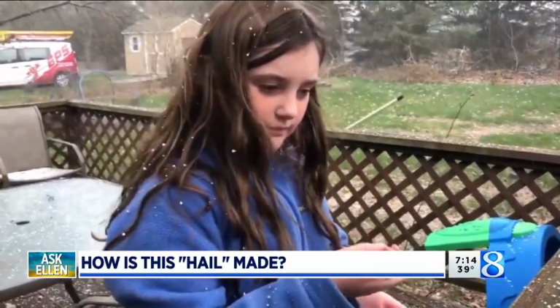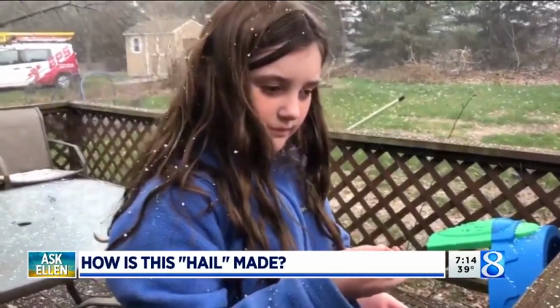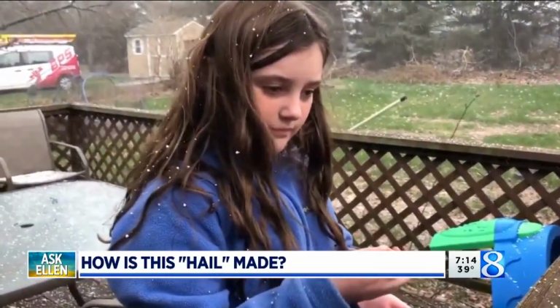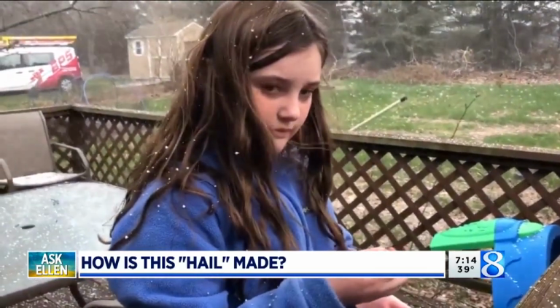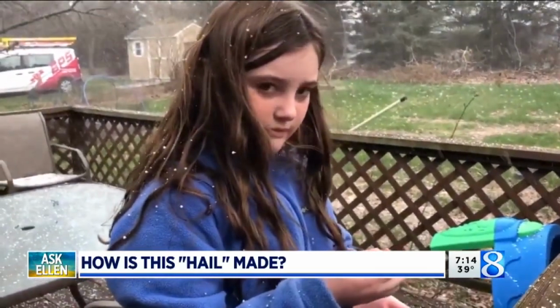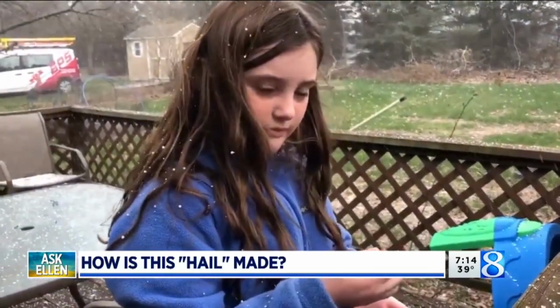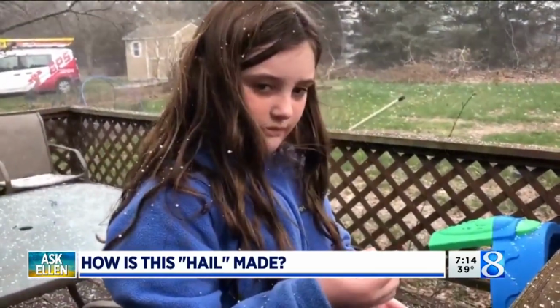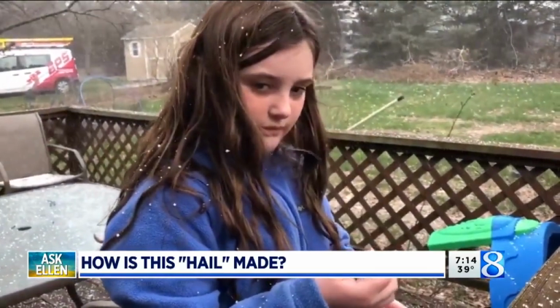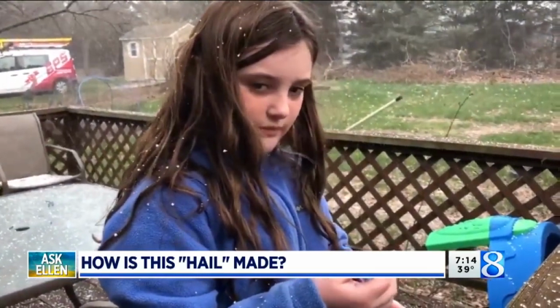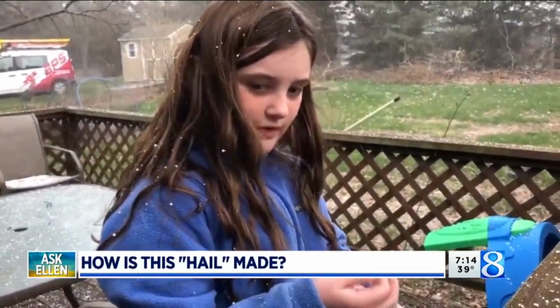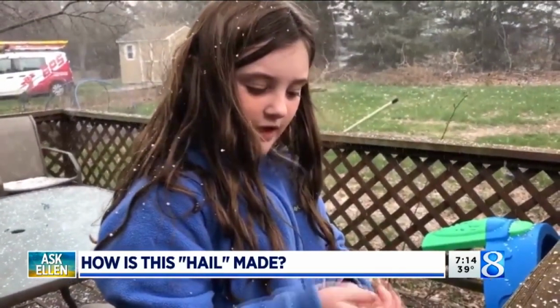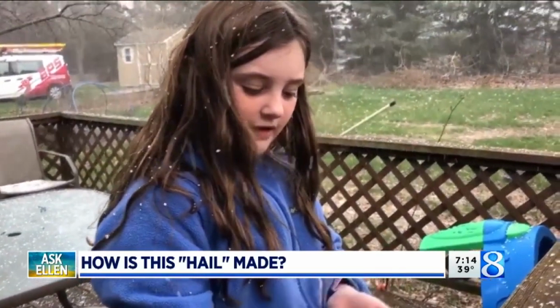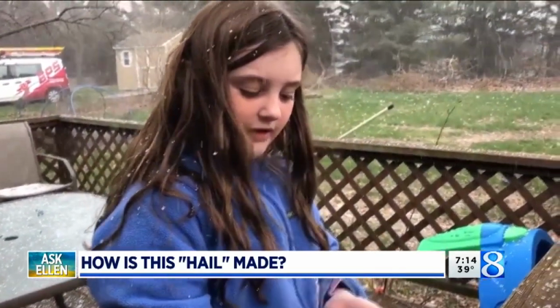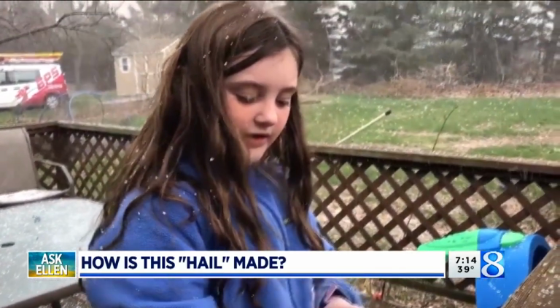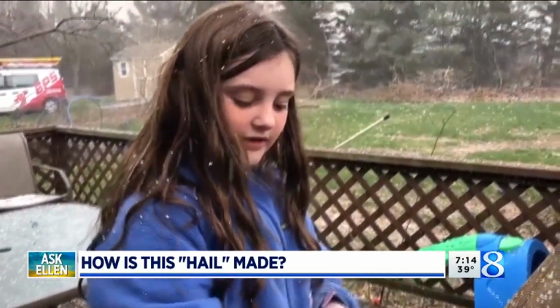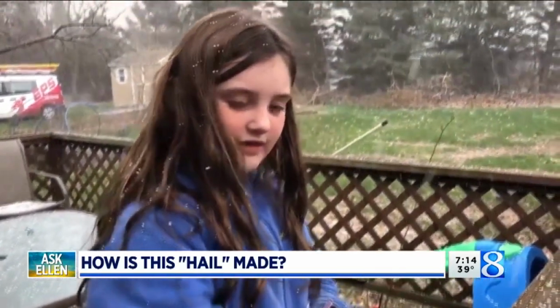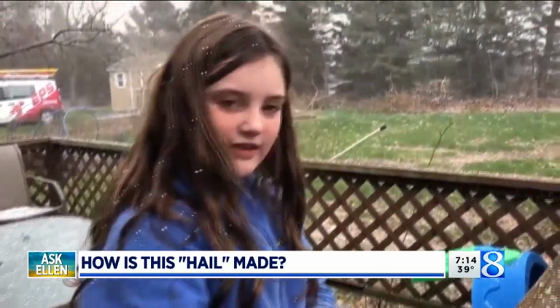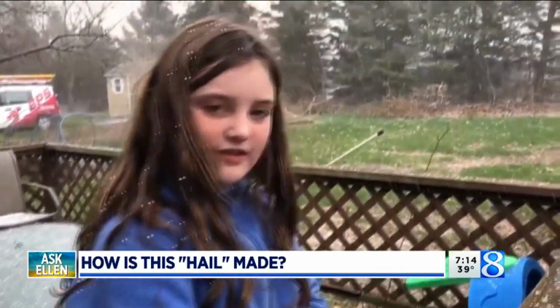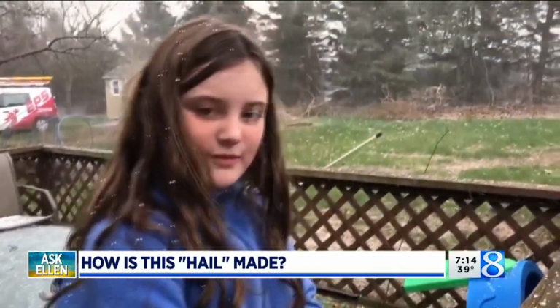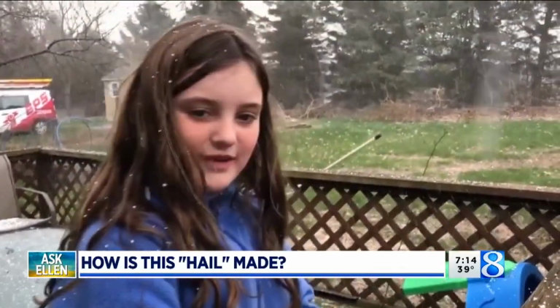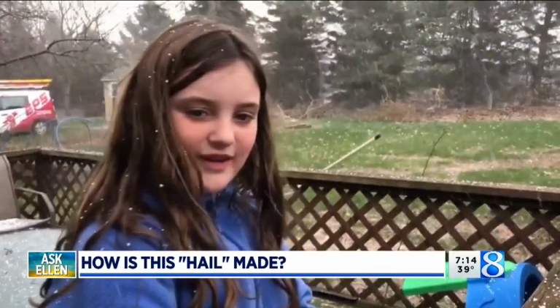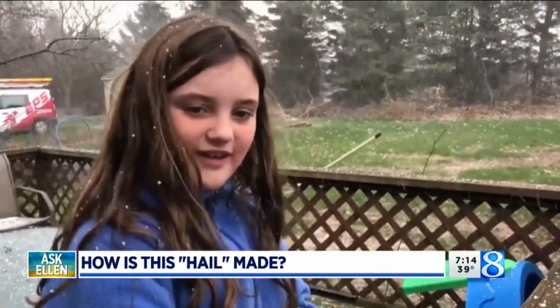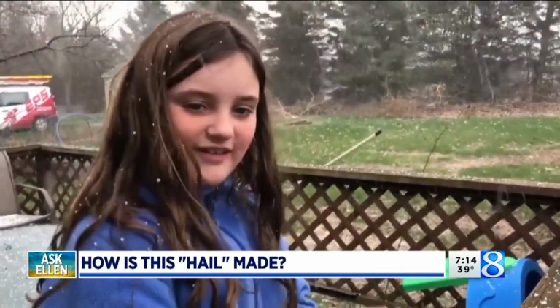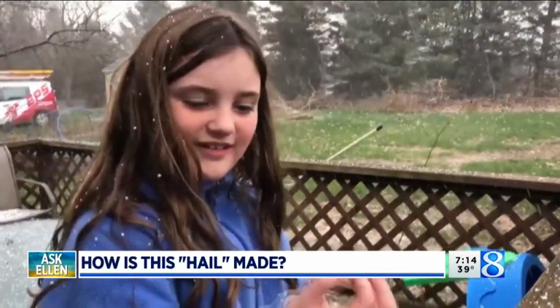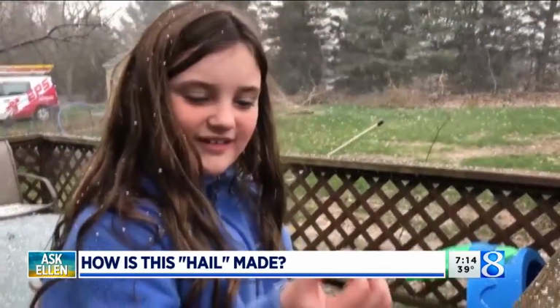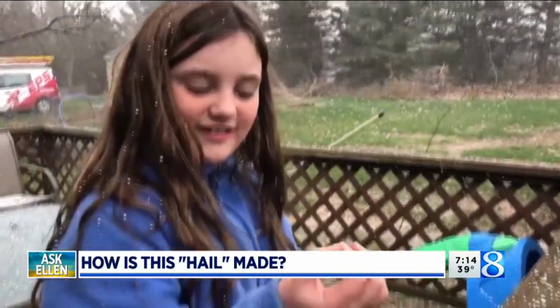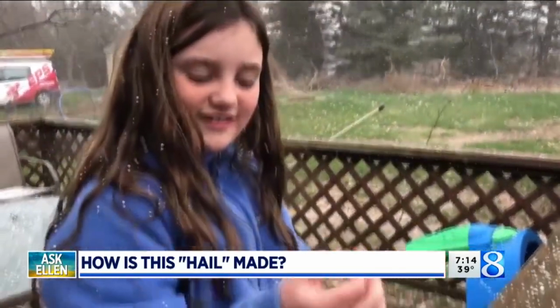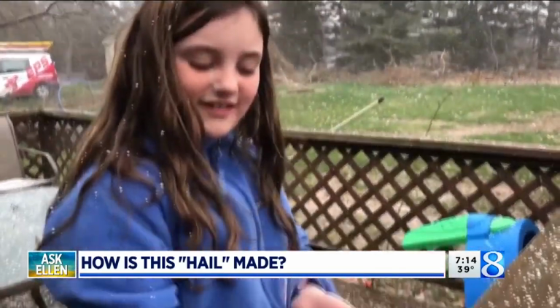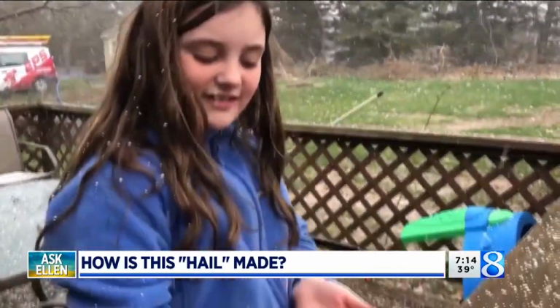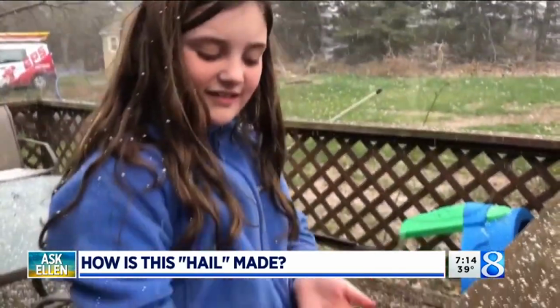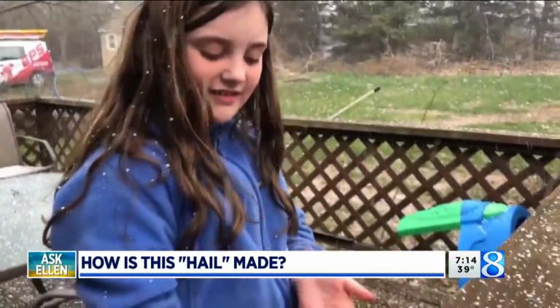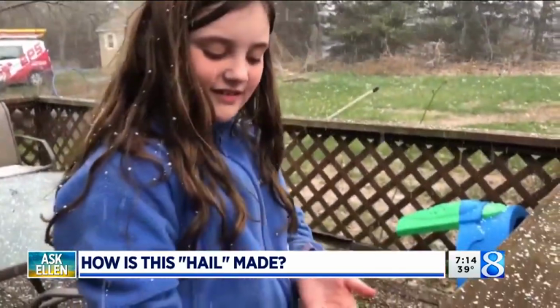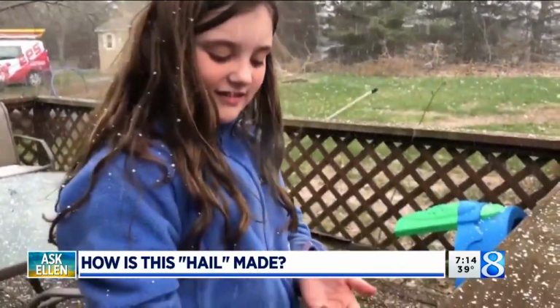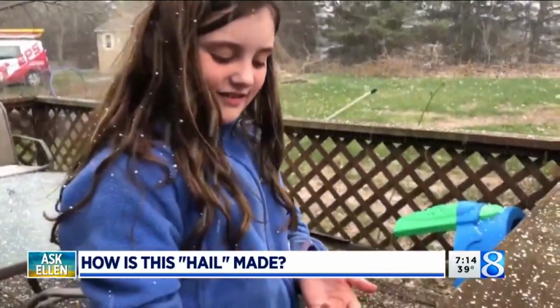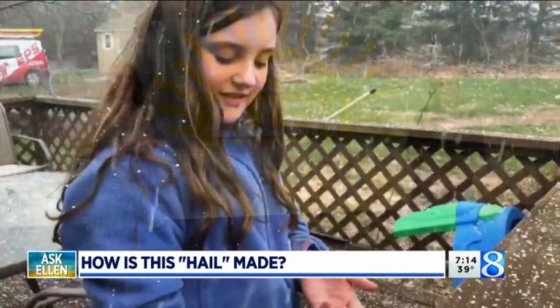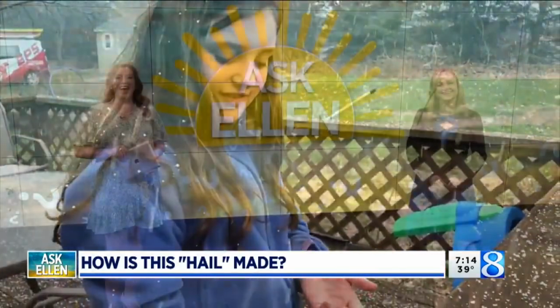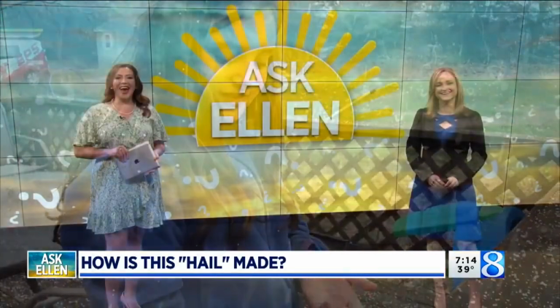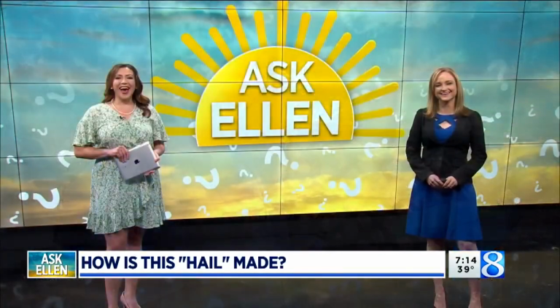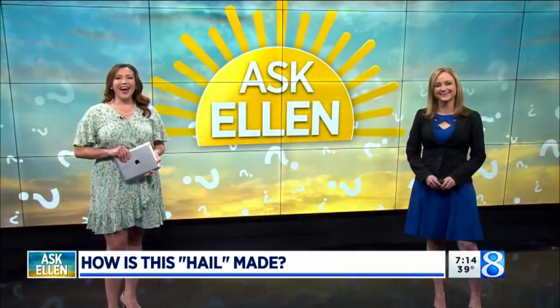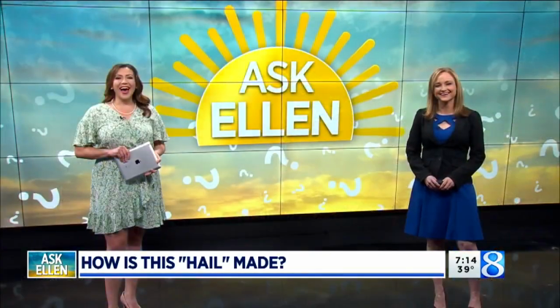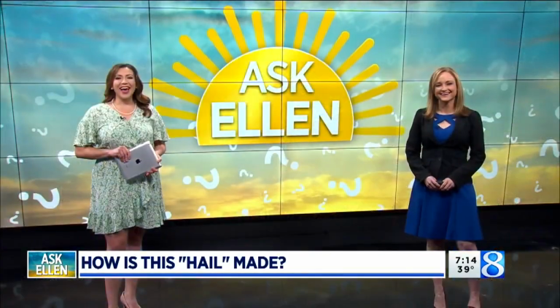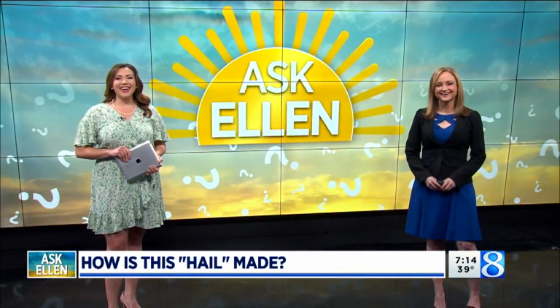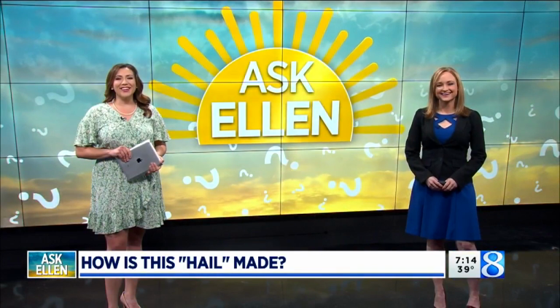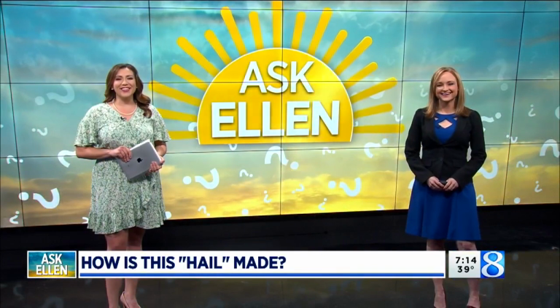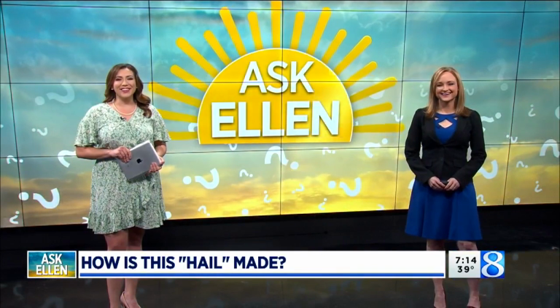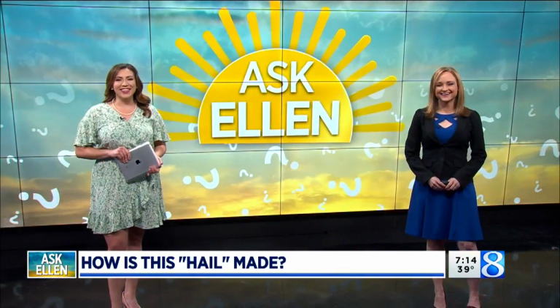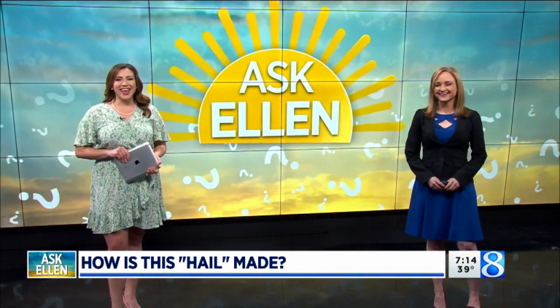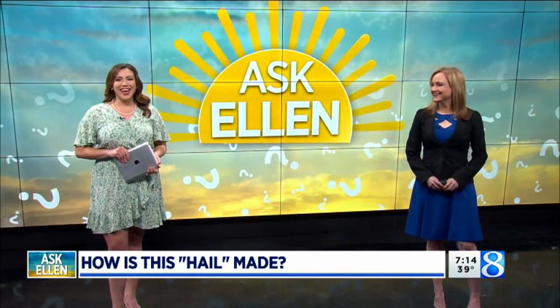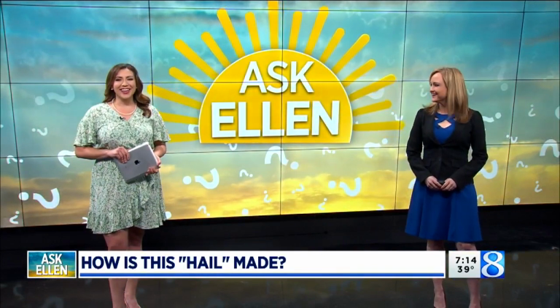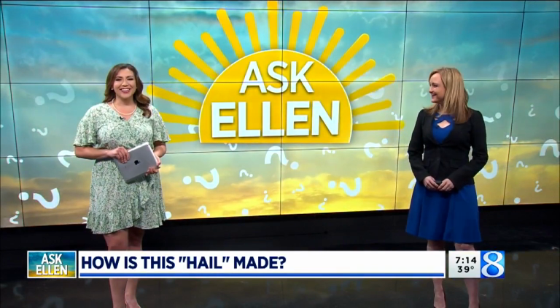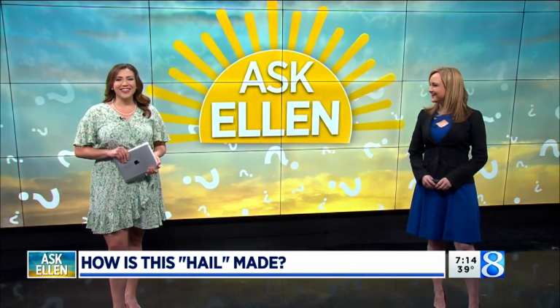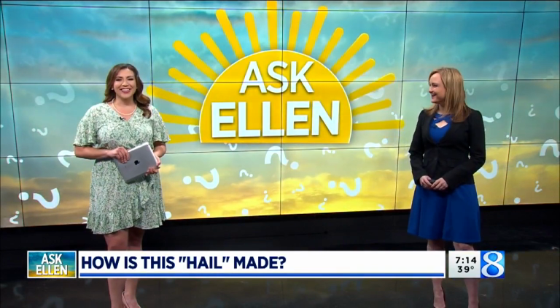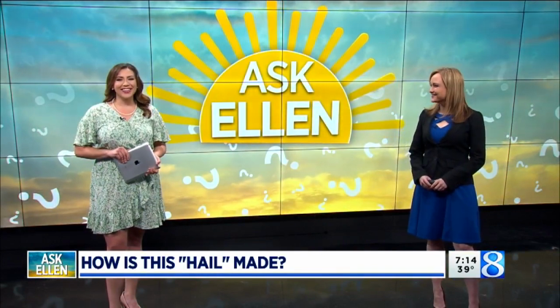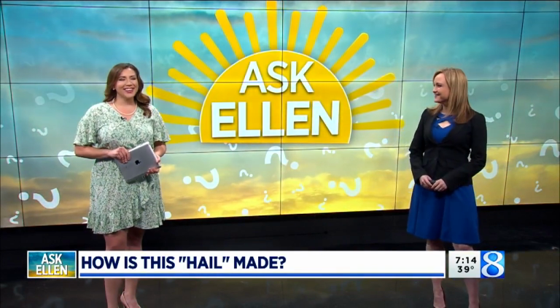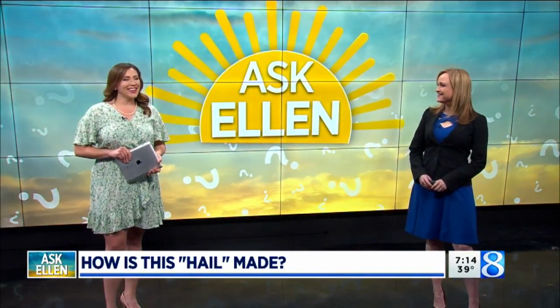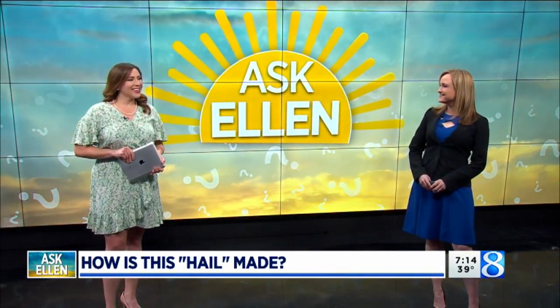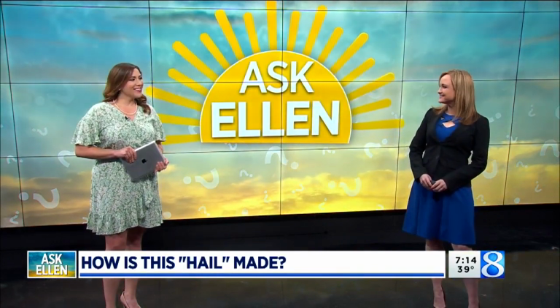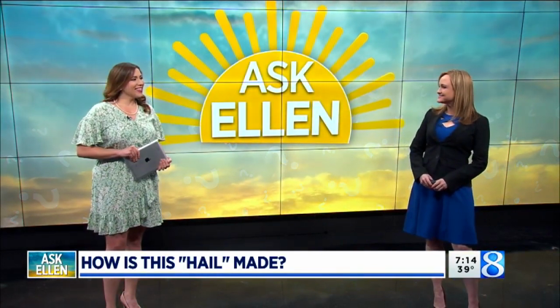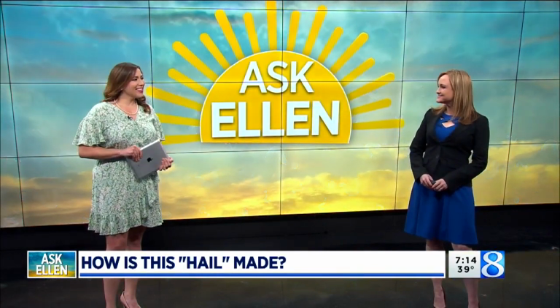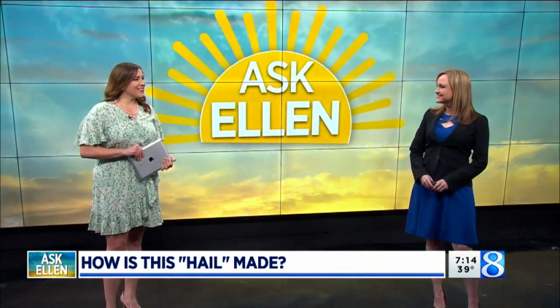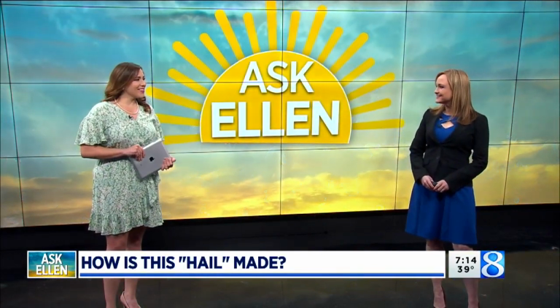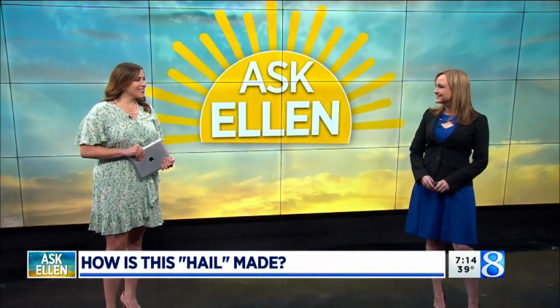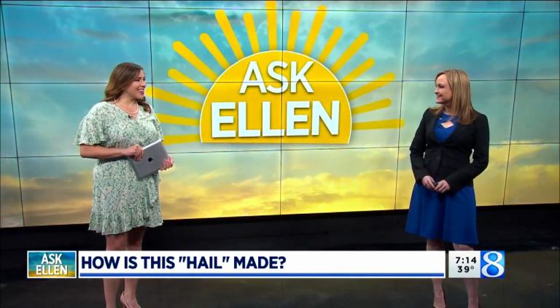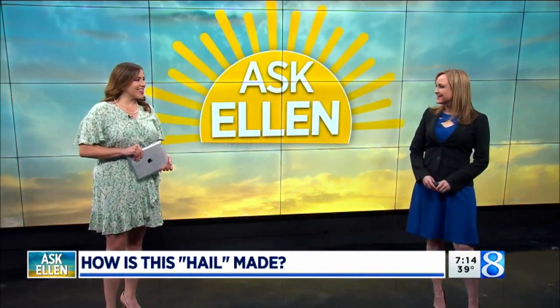Ellen, is this how they make hail? I know those kids. We love those kids.